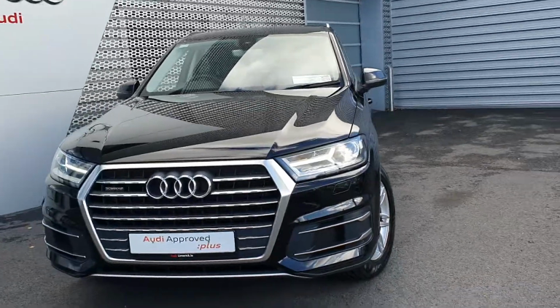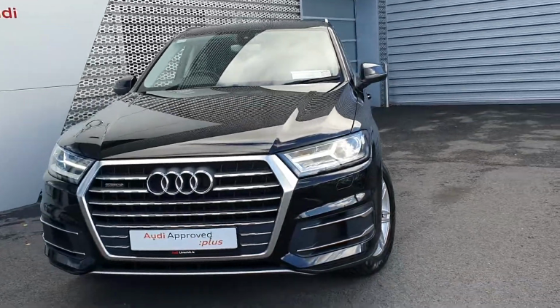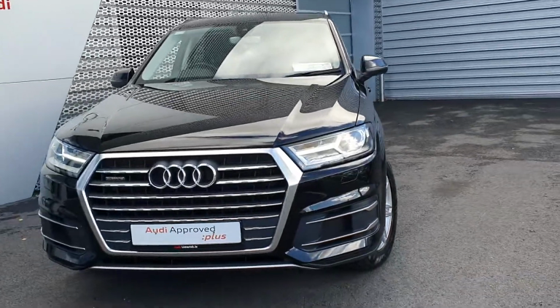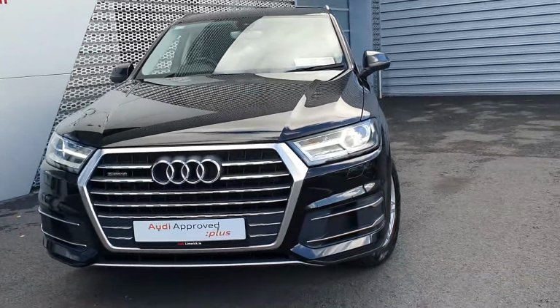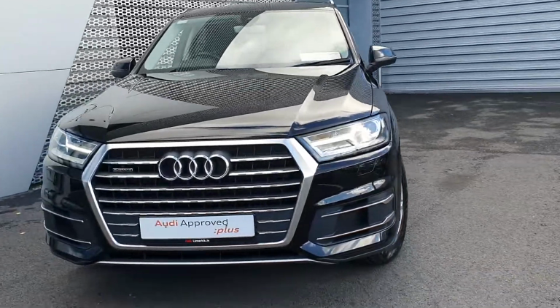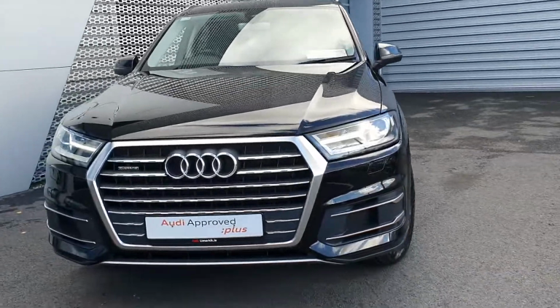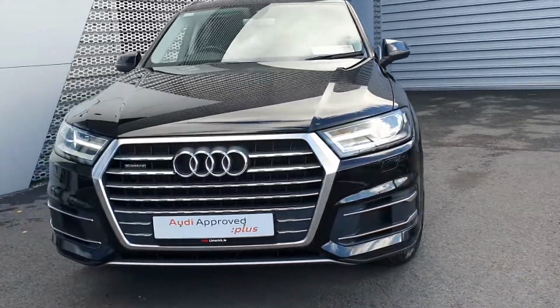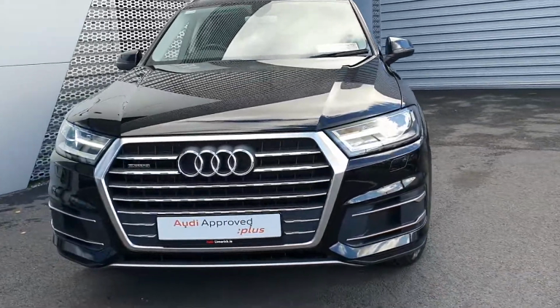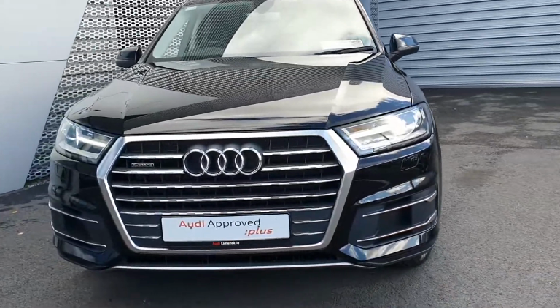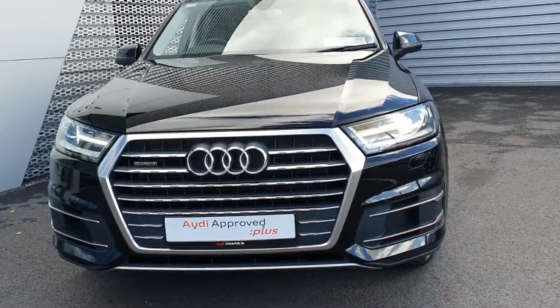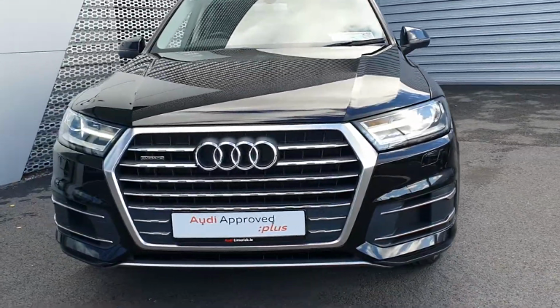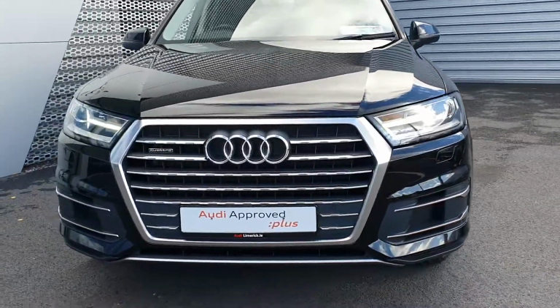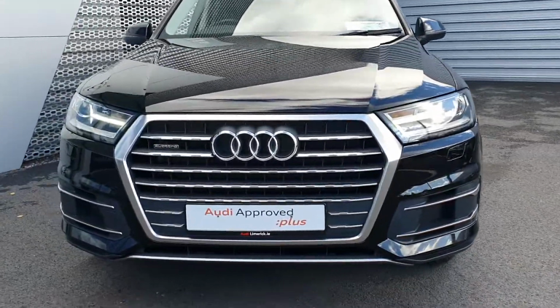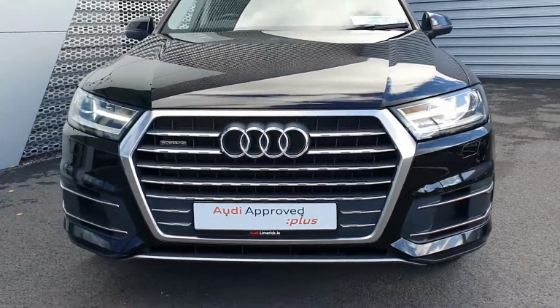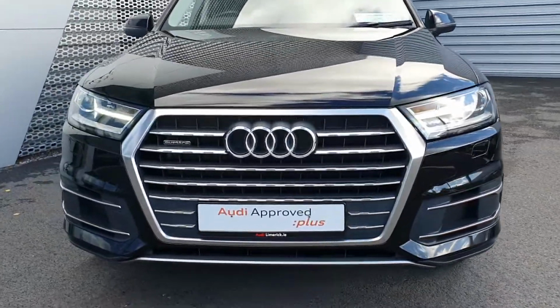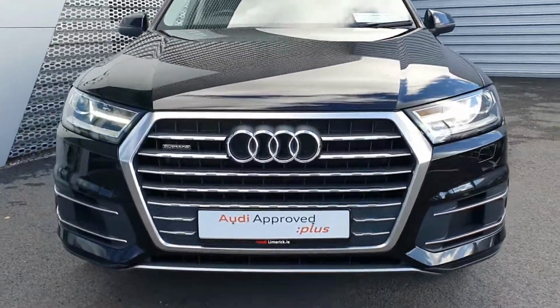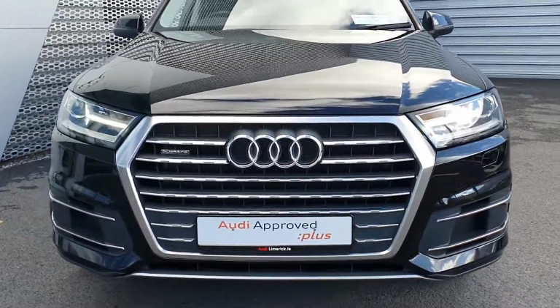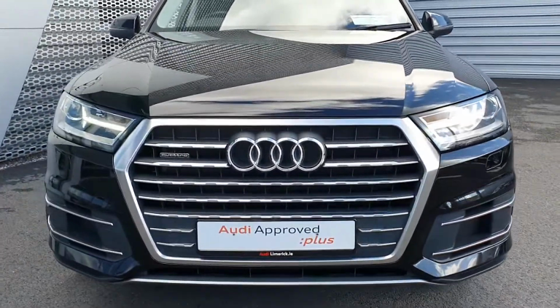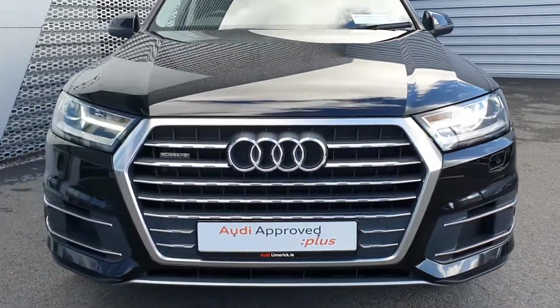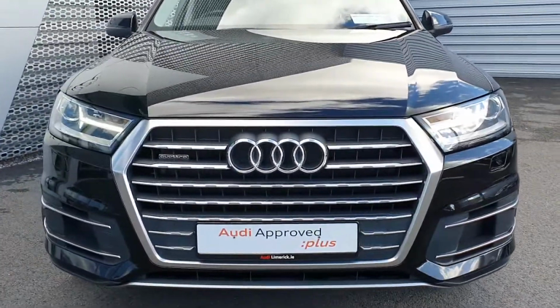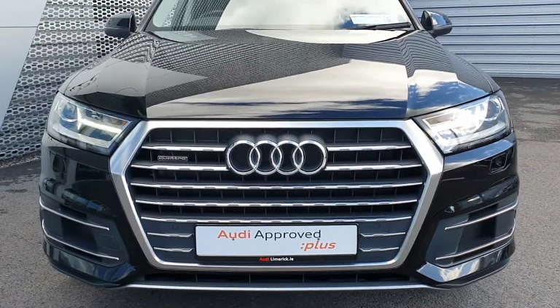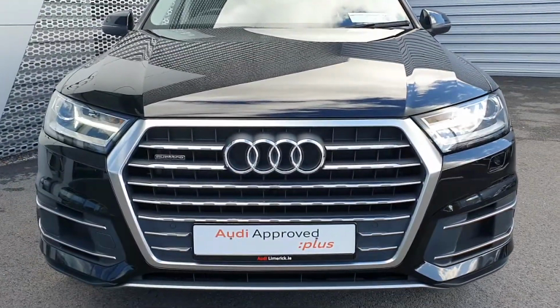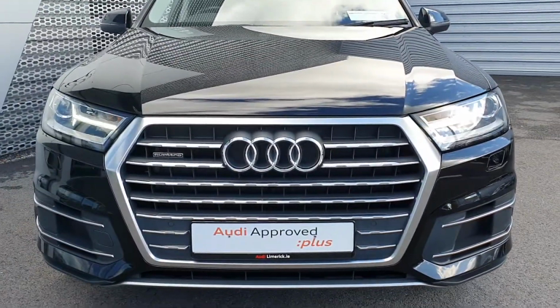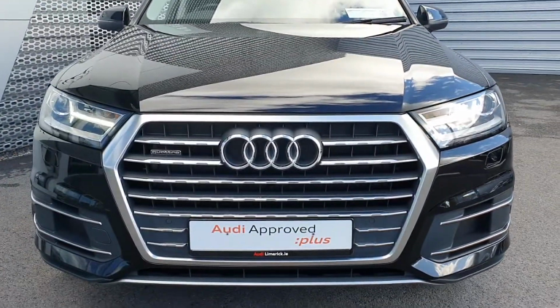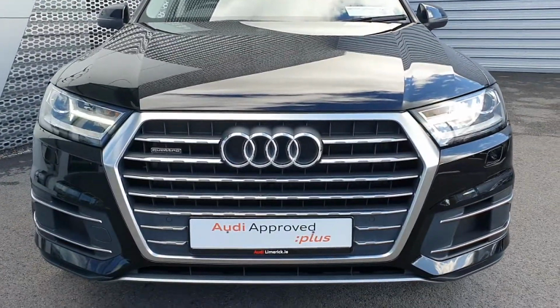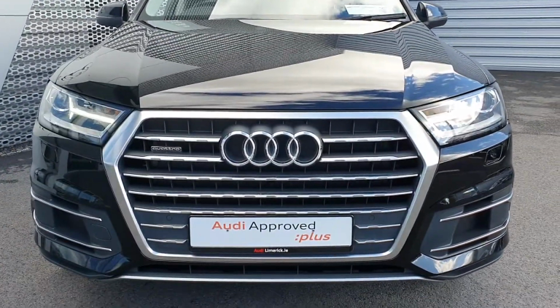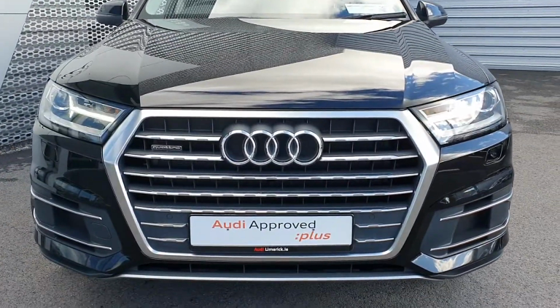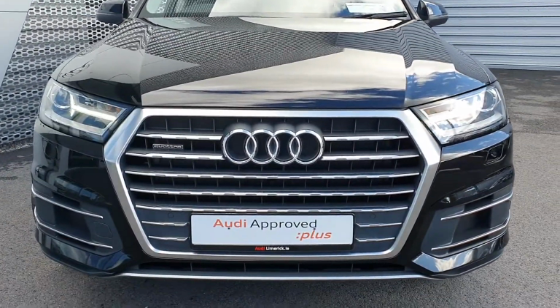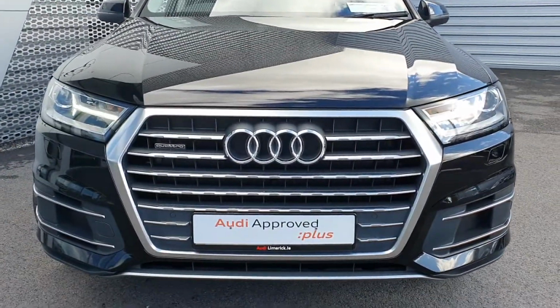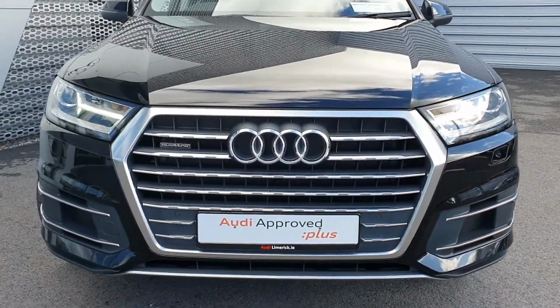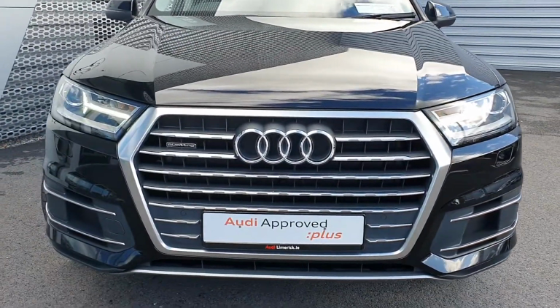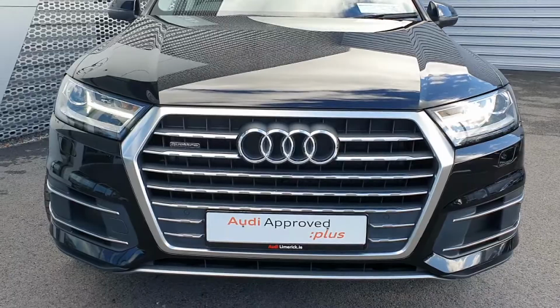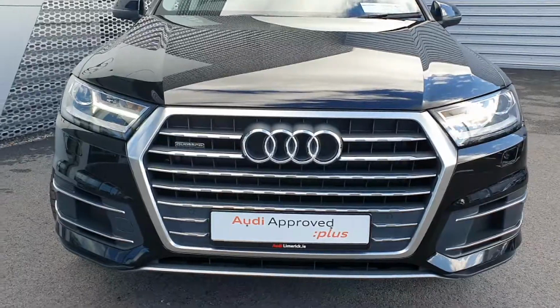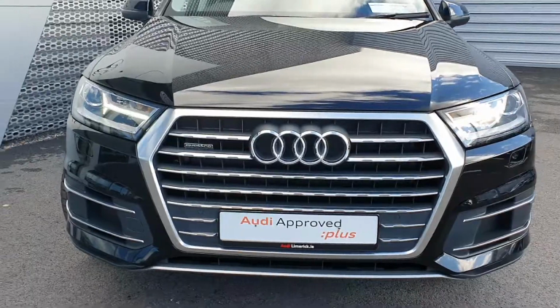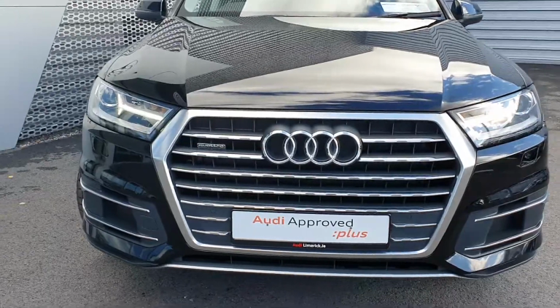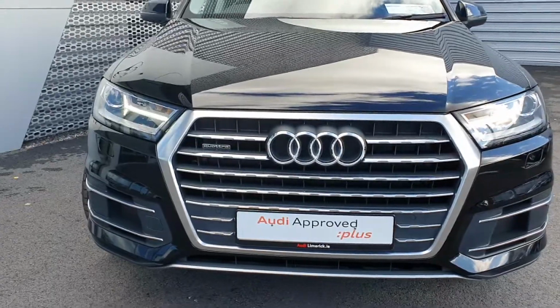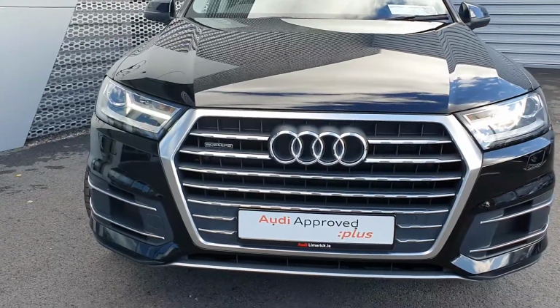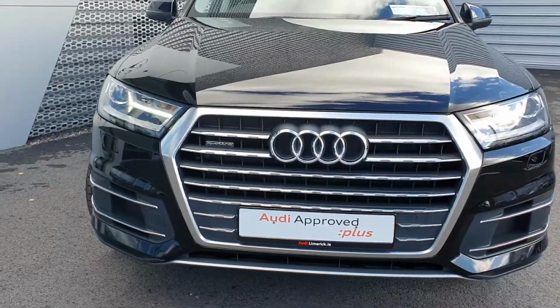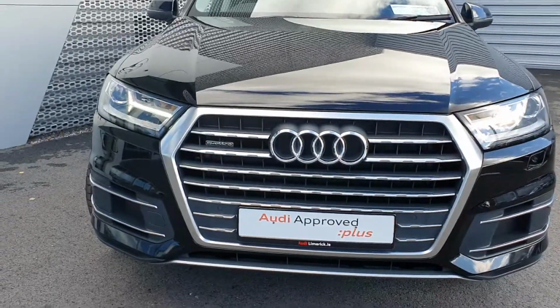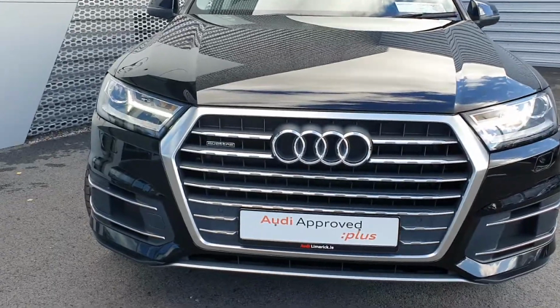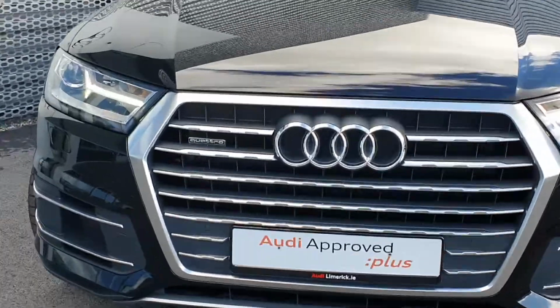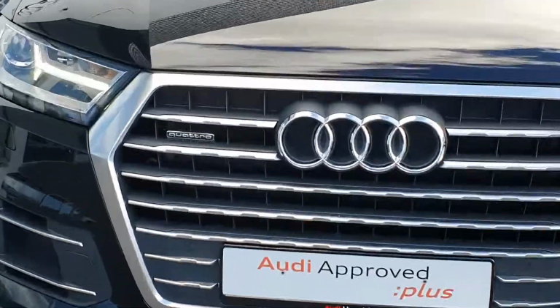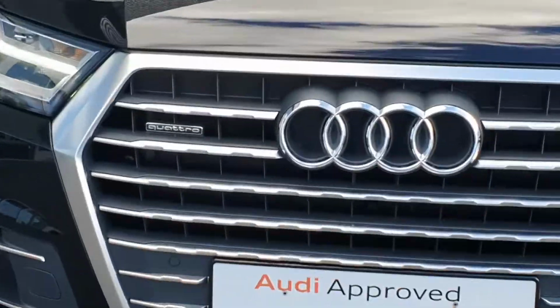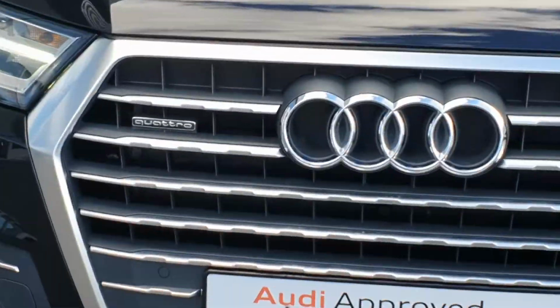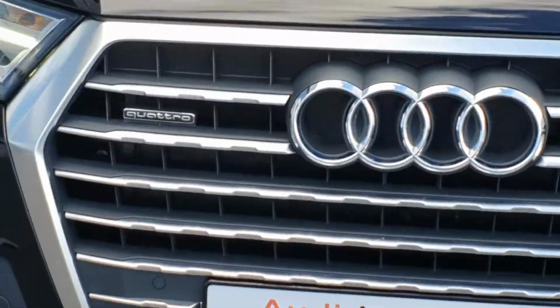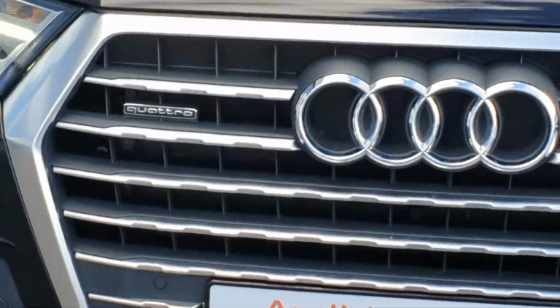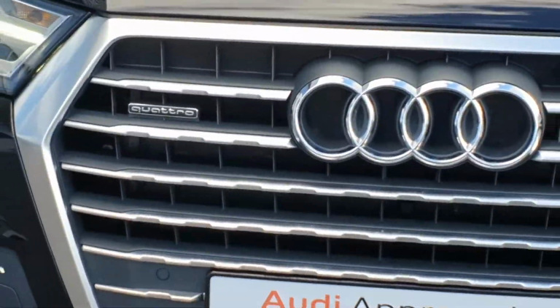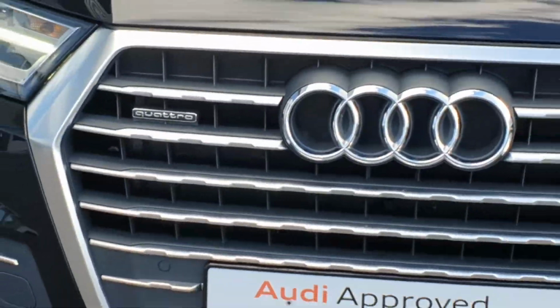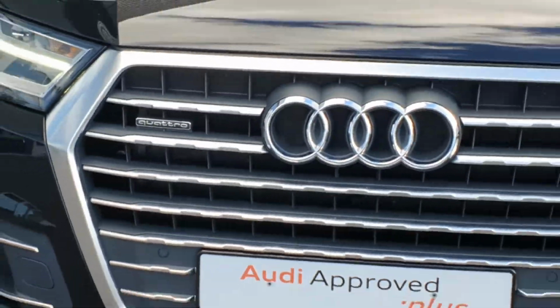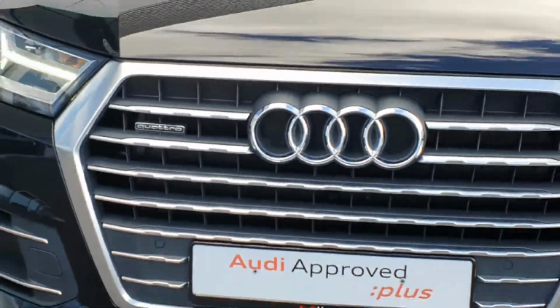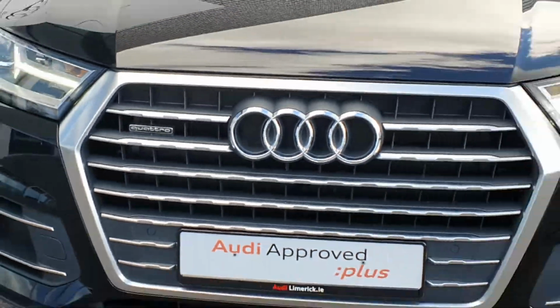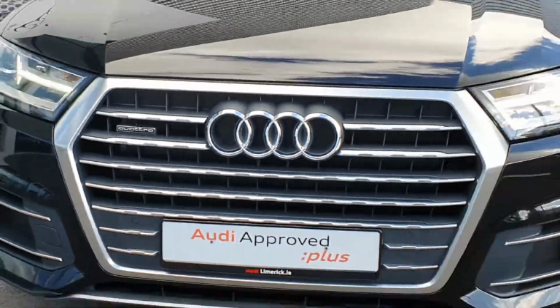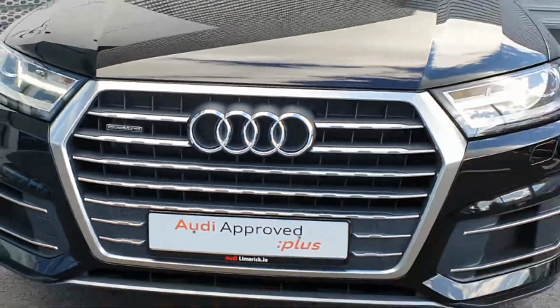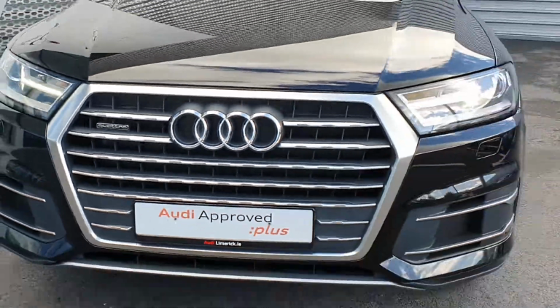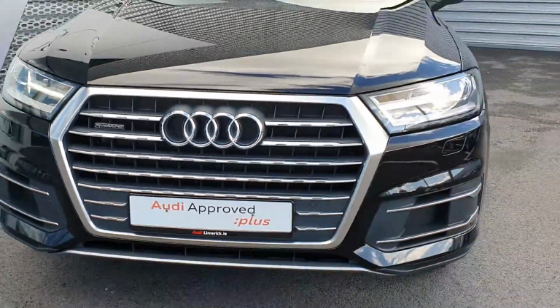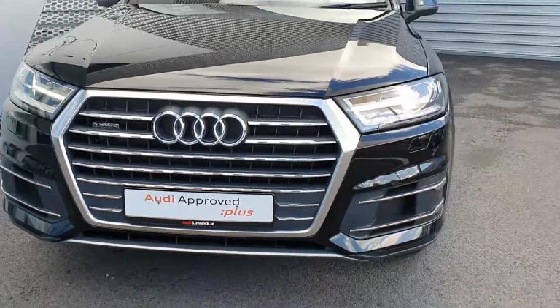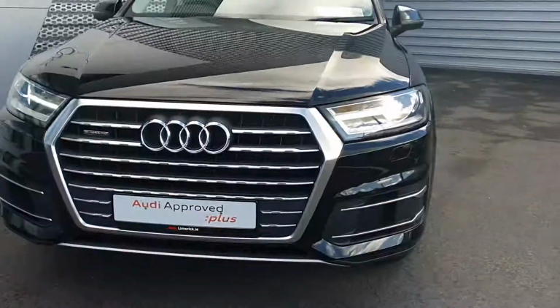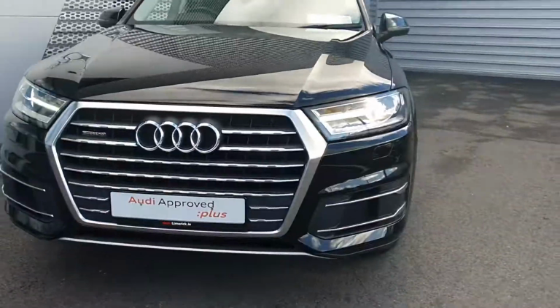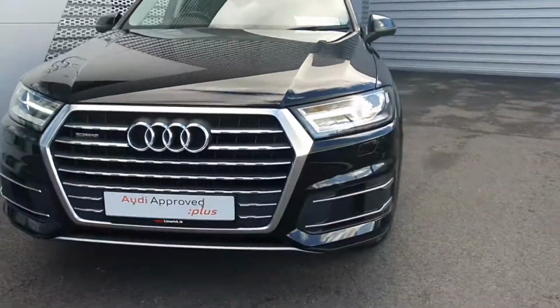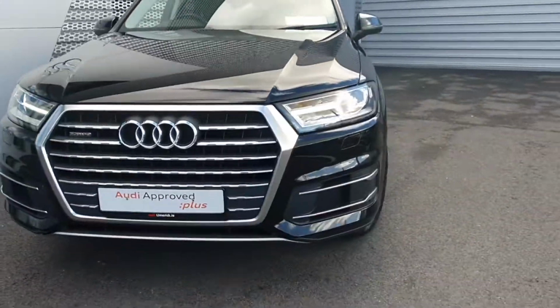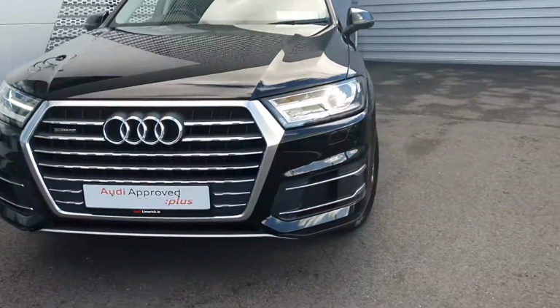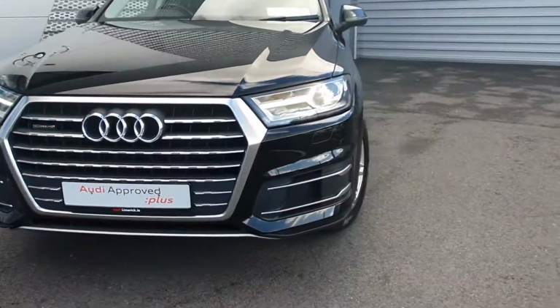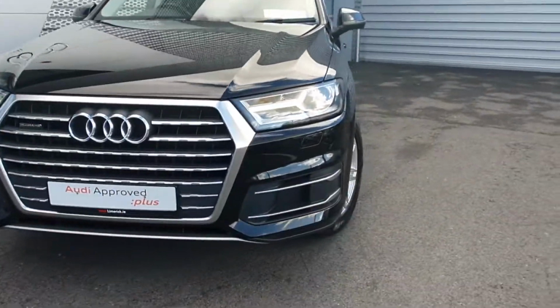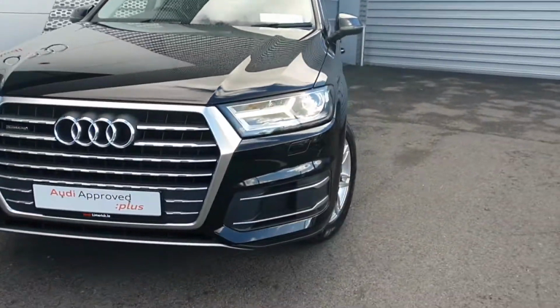Some of the key features on the car: we have our trademark single frame Audi grille with our Quattro badging, and Xenon headlights with LED daytime running lights.